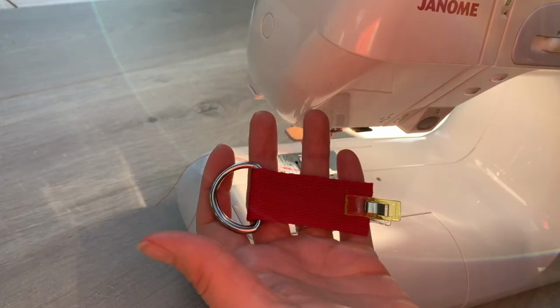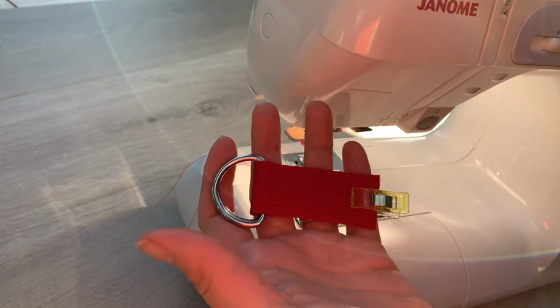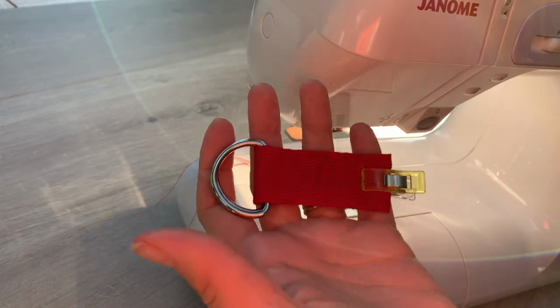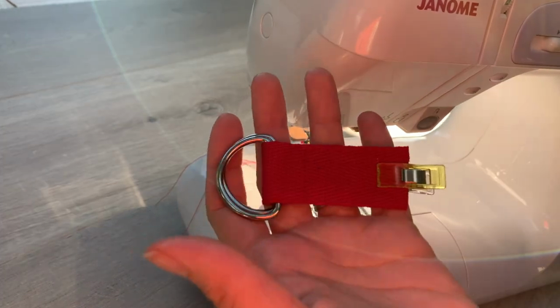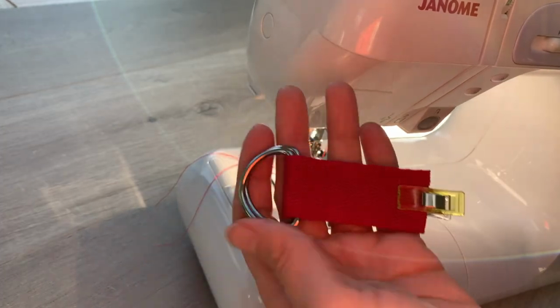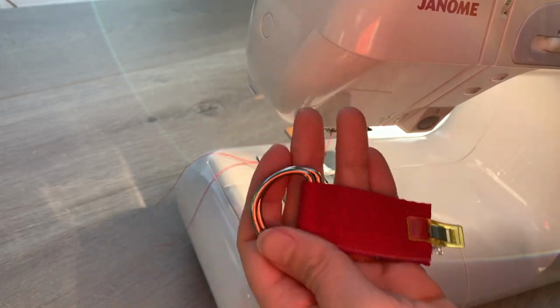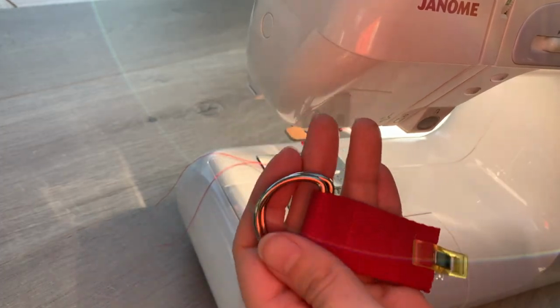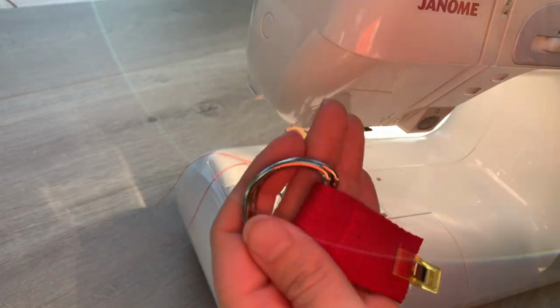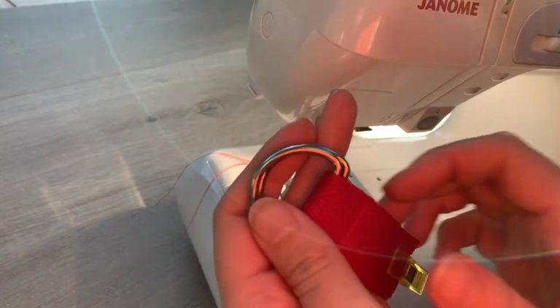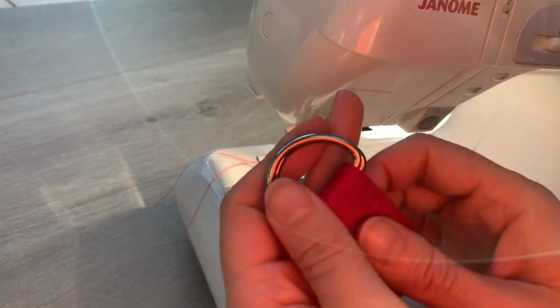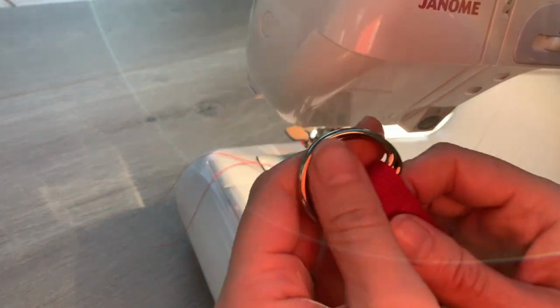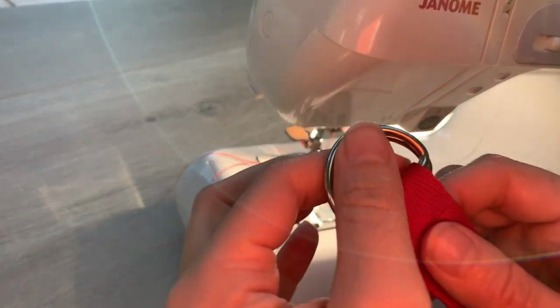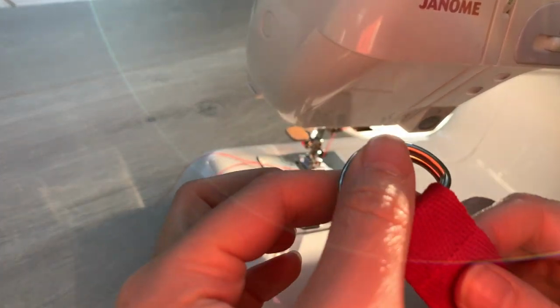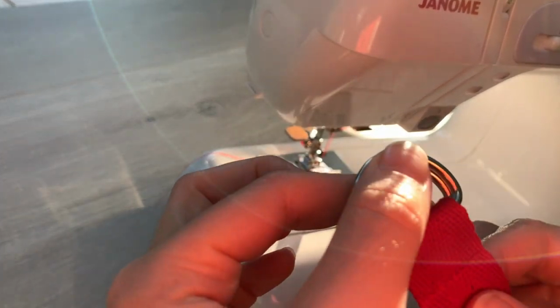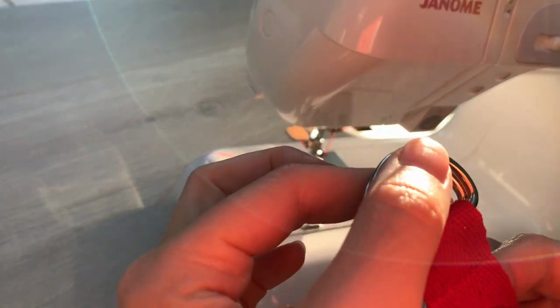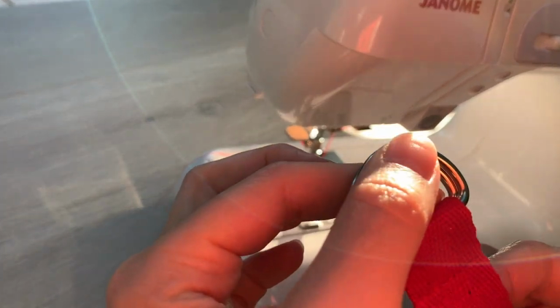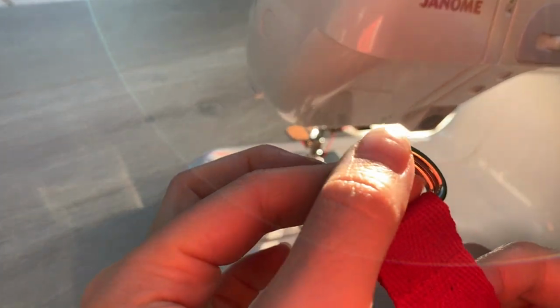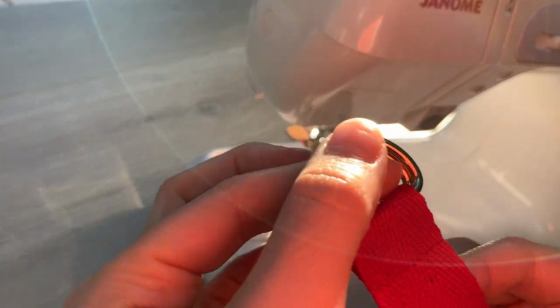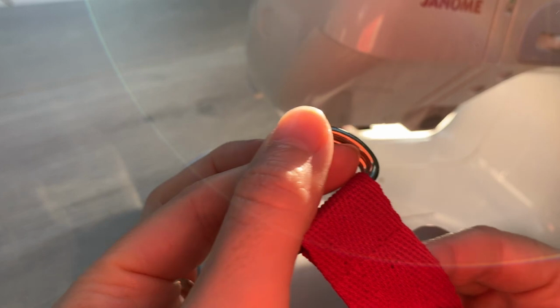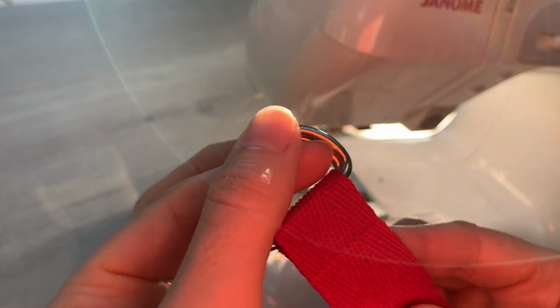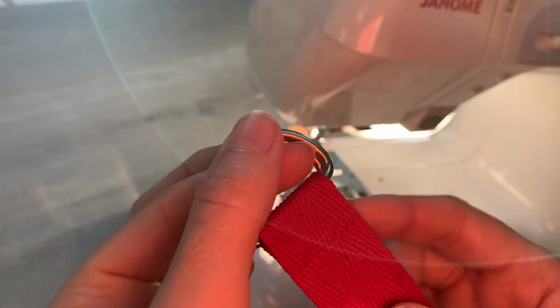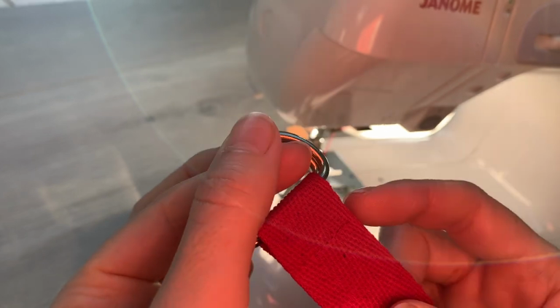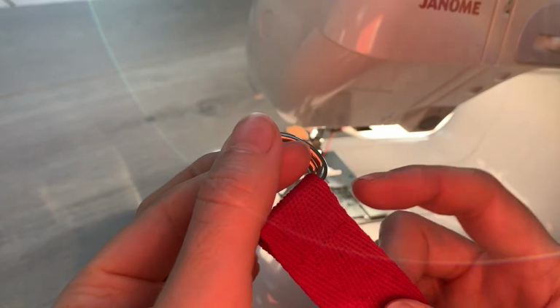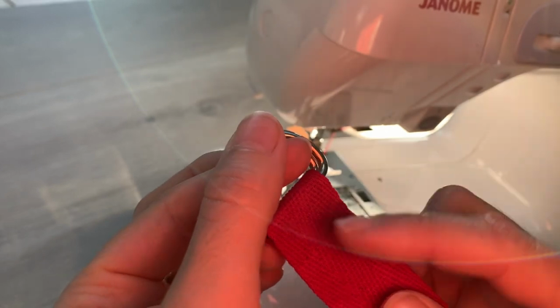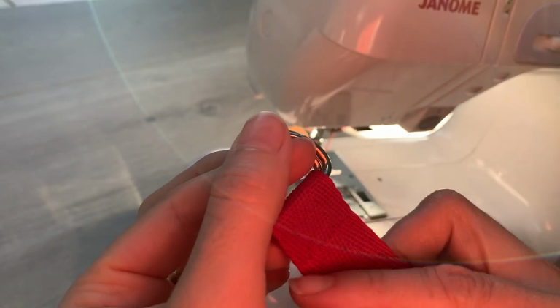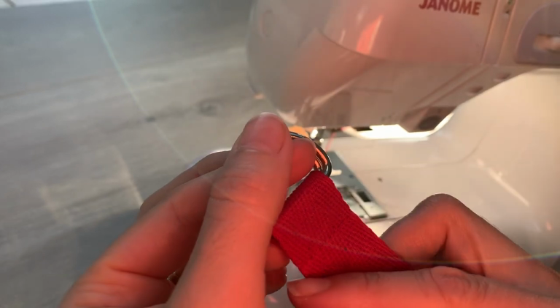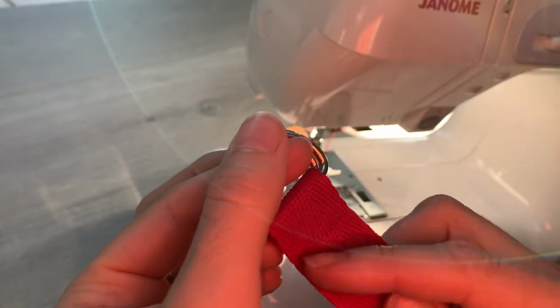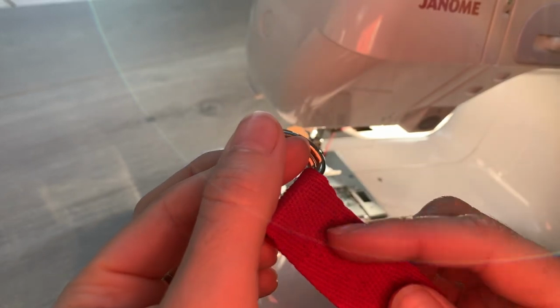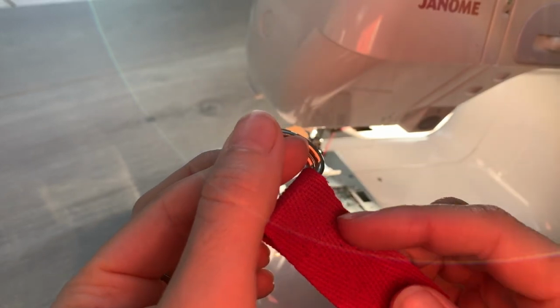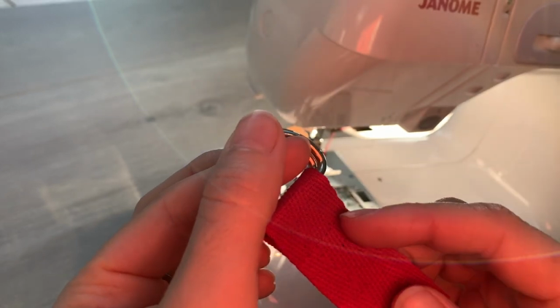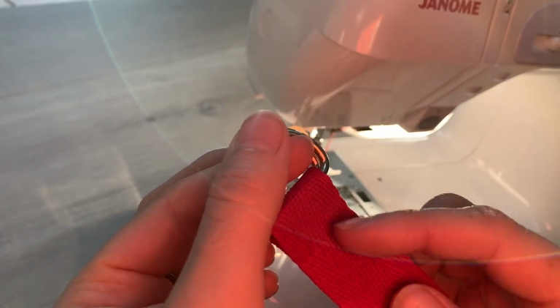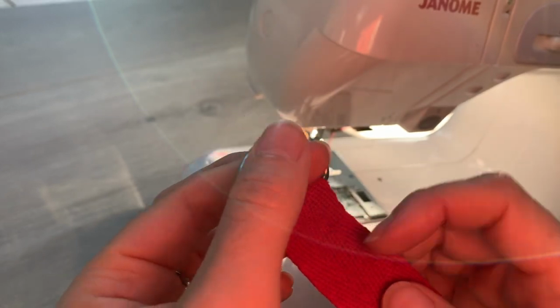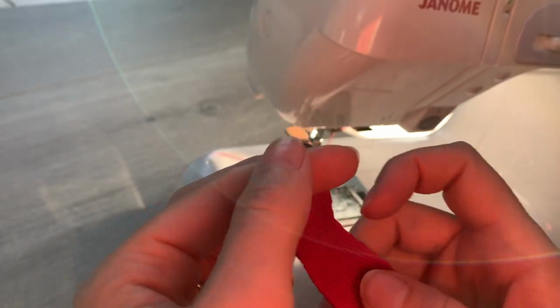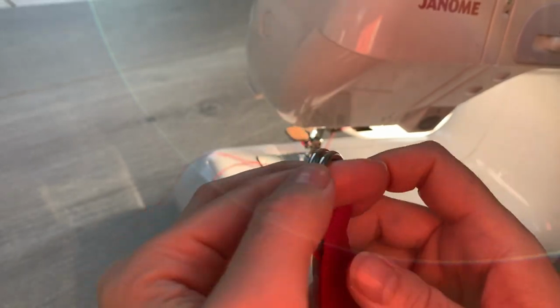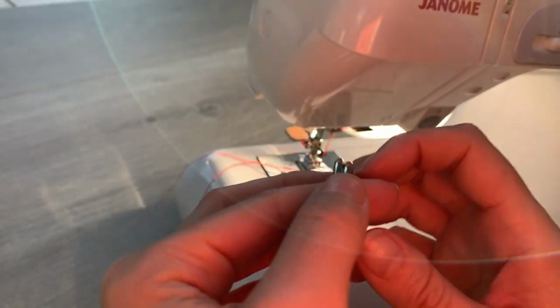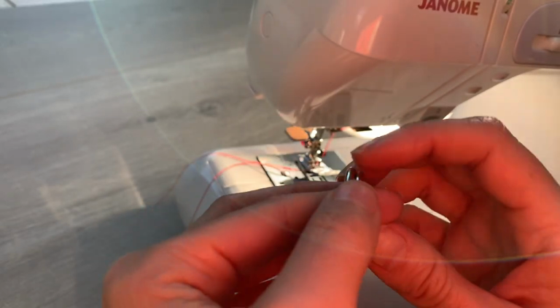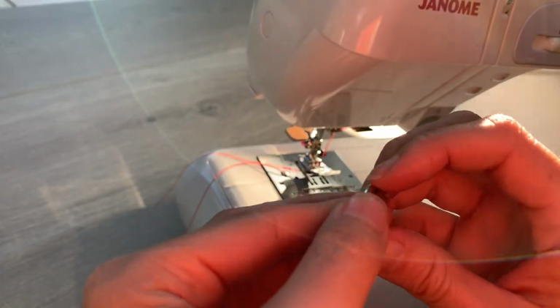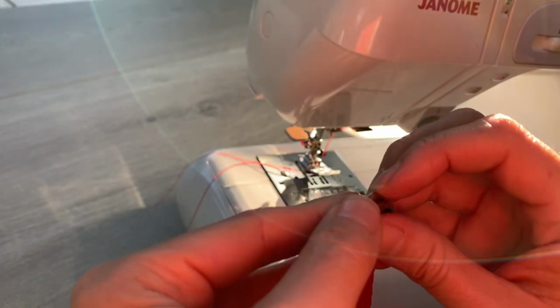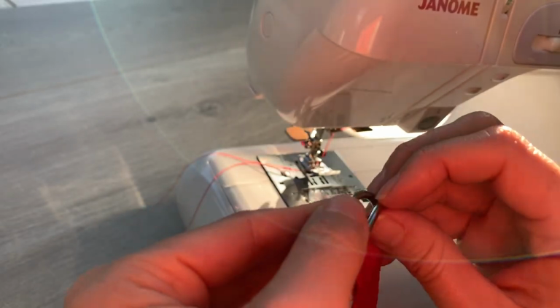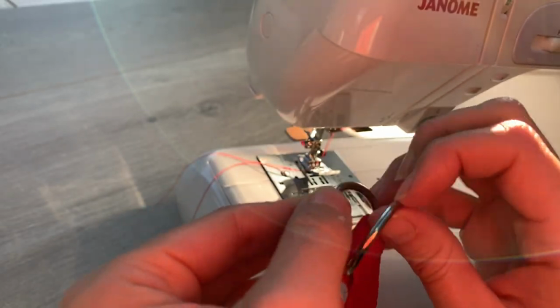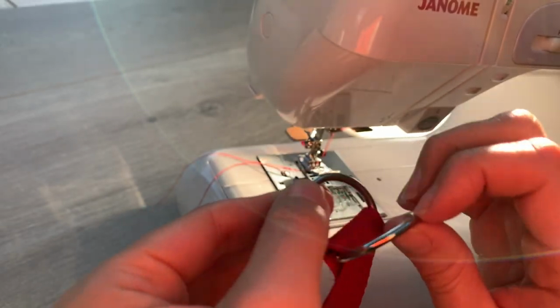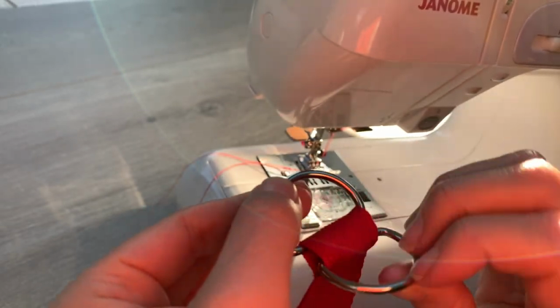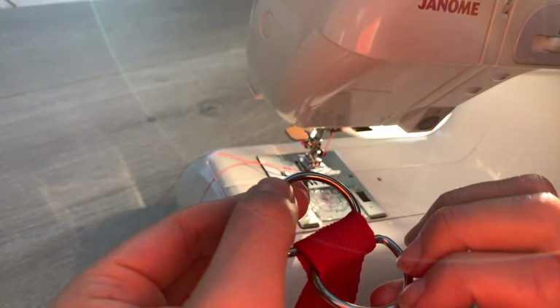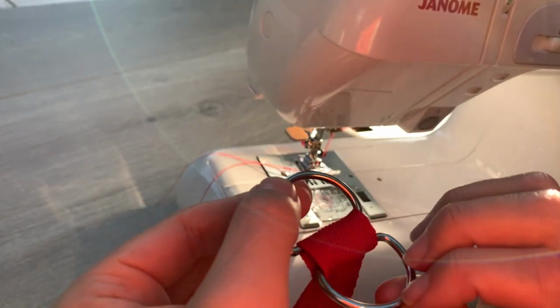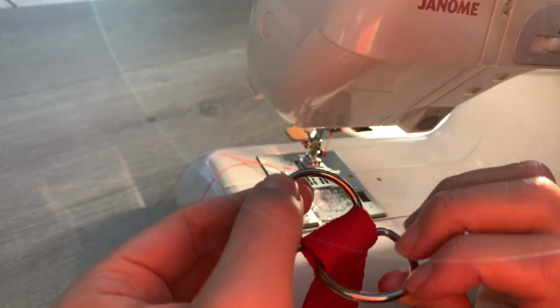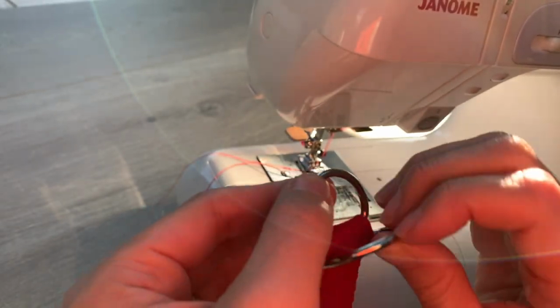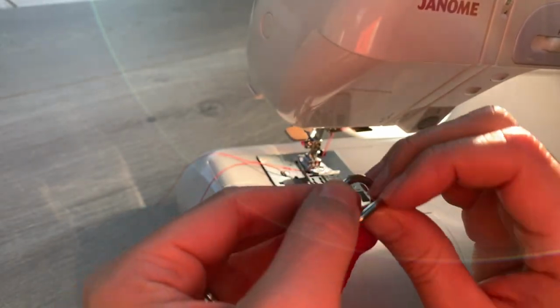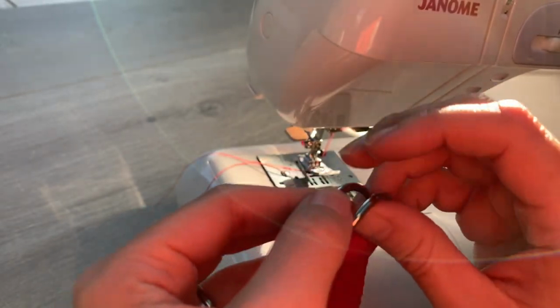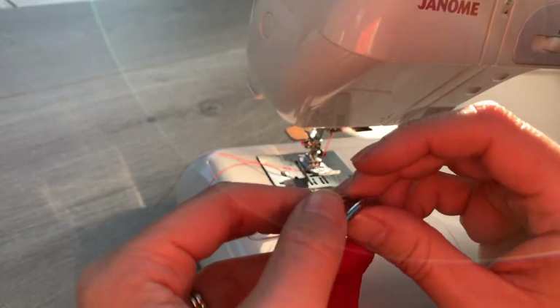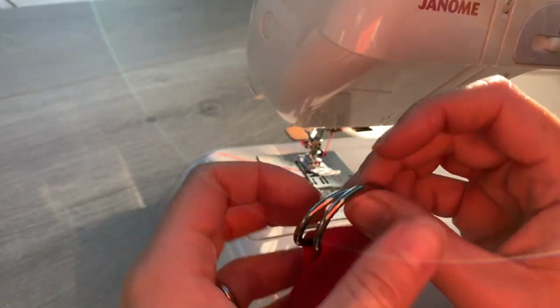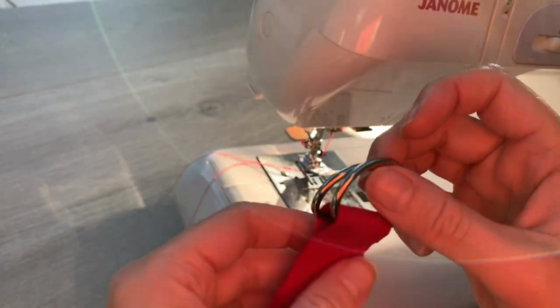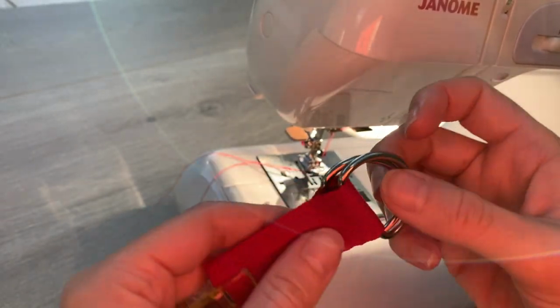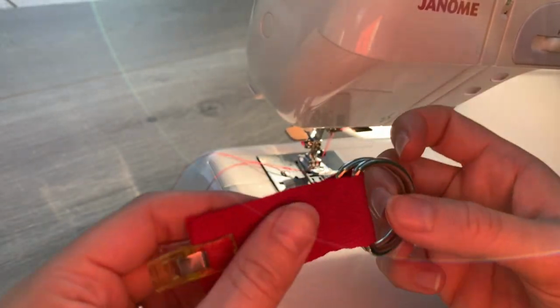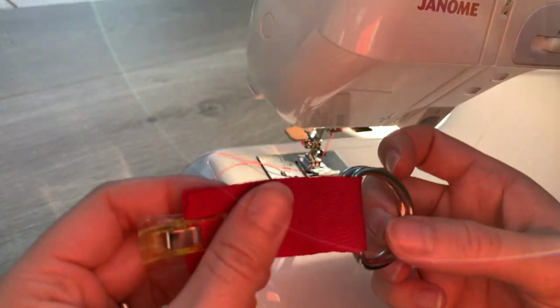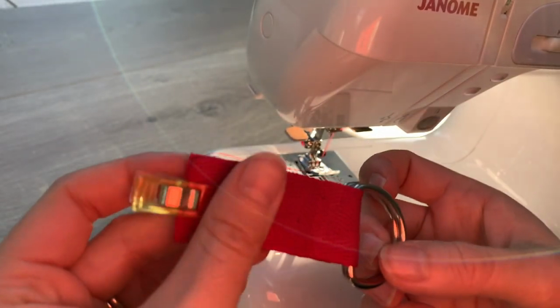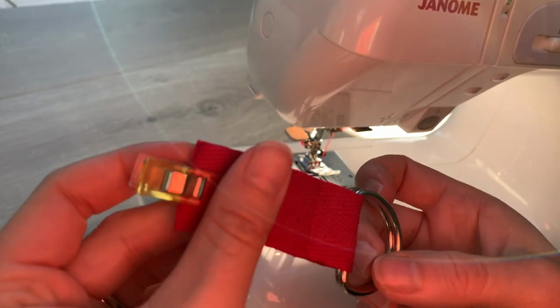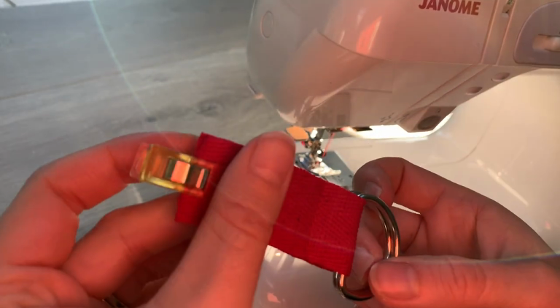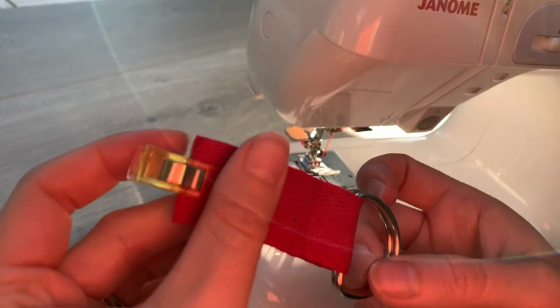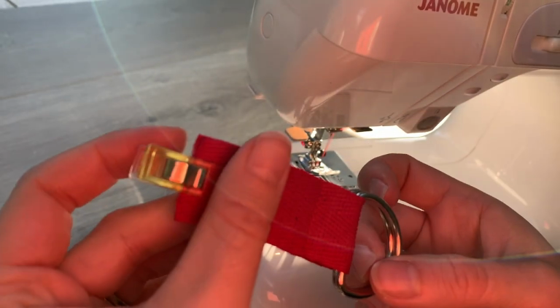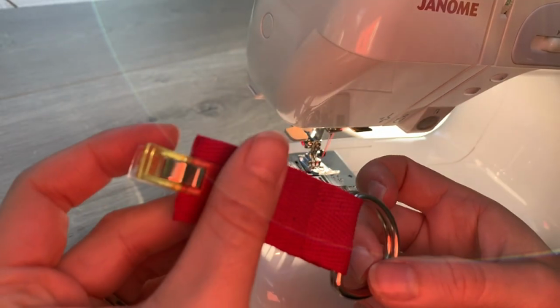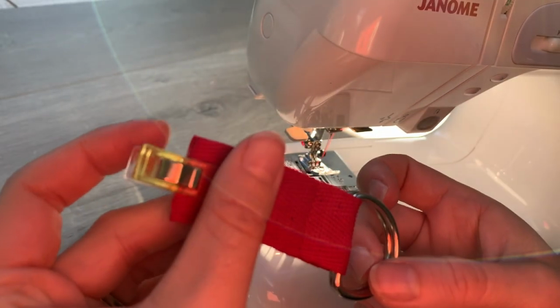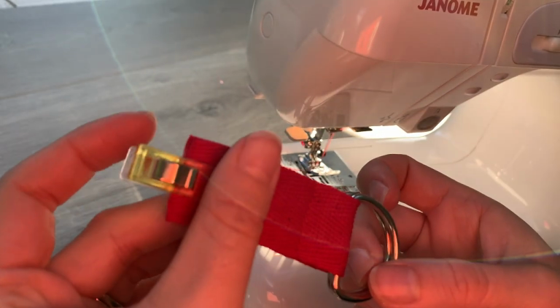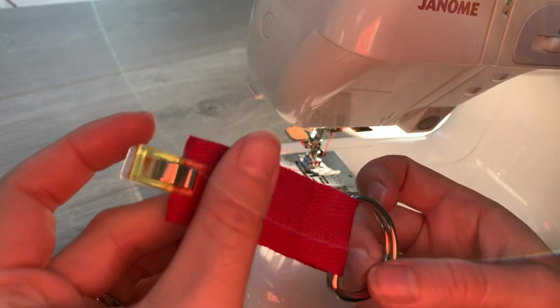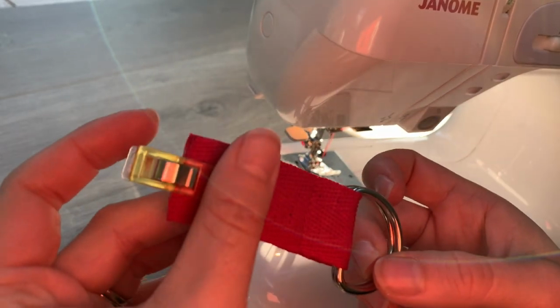Can you see how you've got that line of stitching there? Both of those D-rings are now encased at the end.